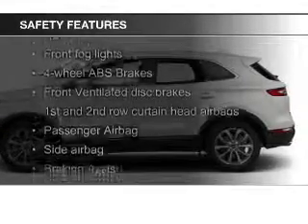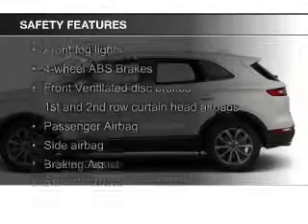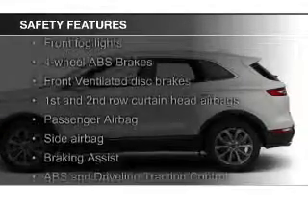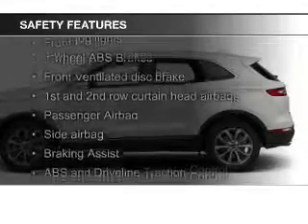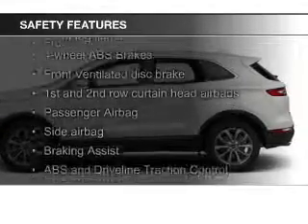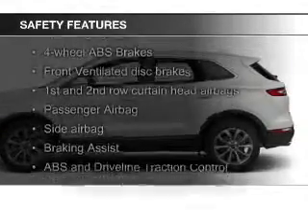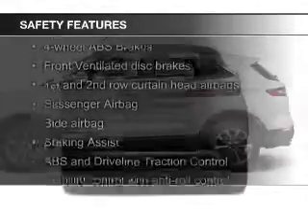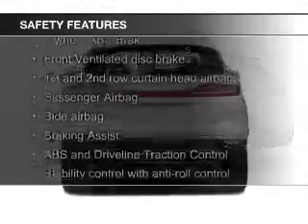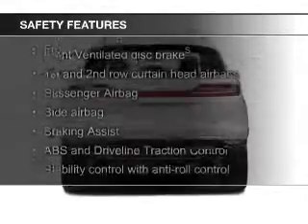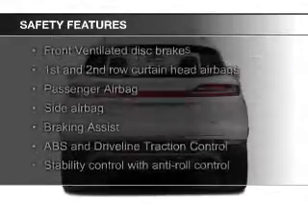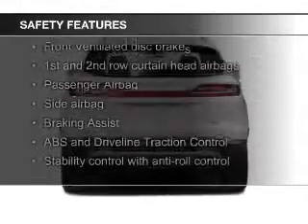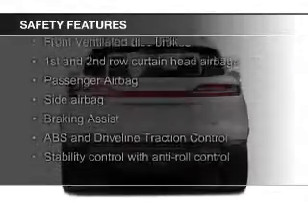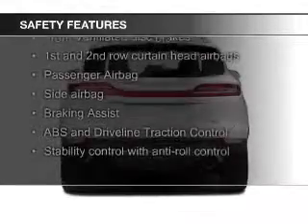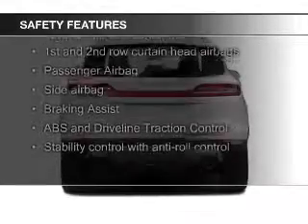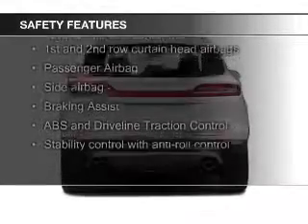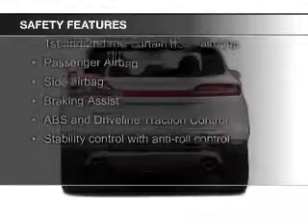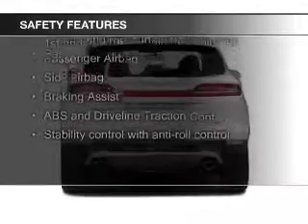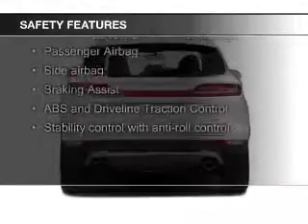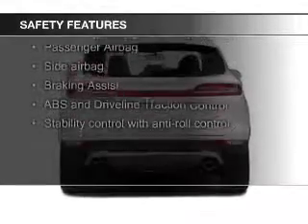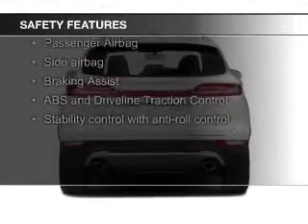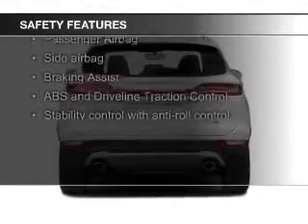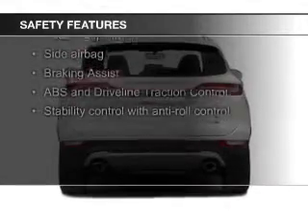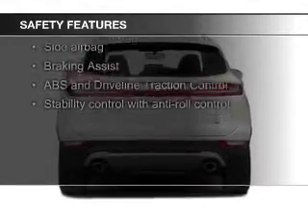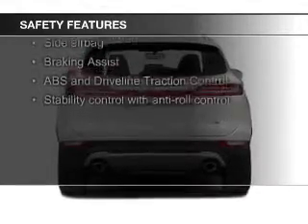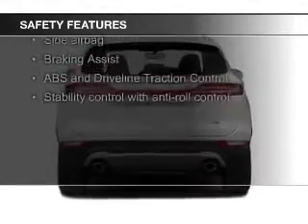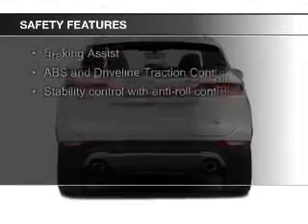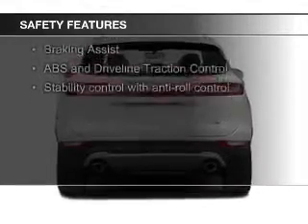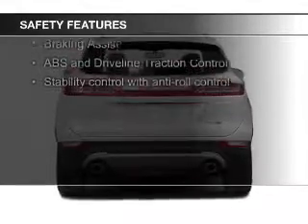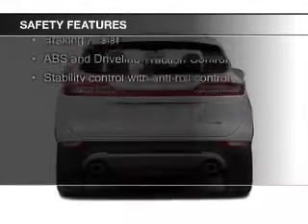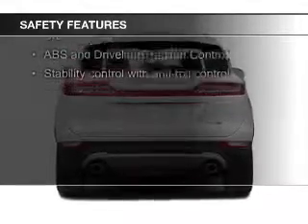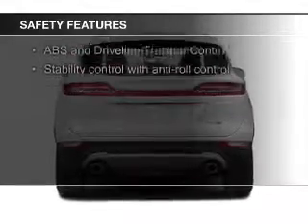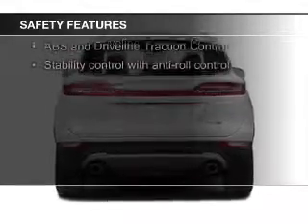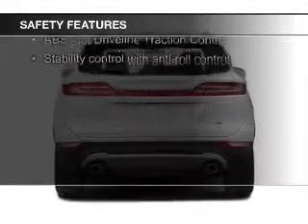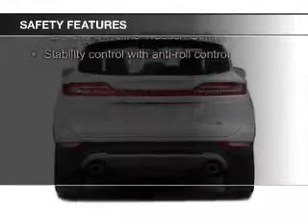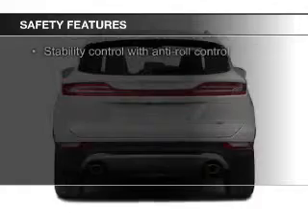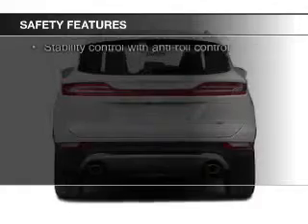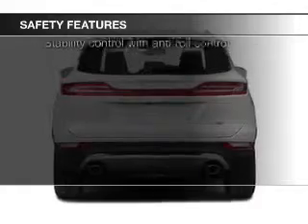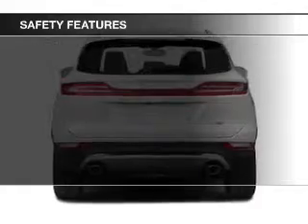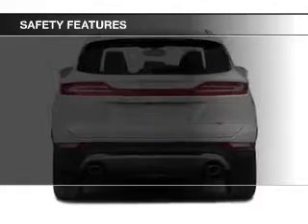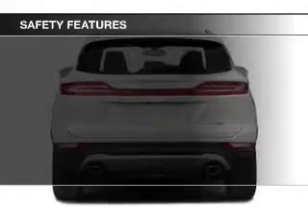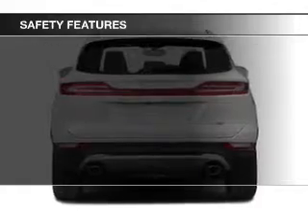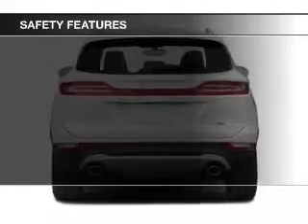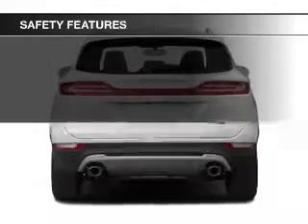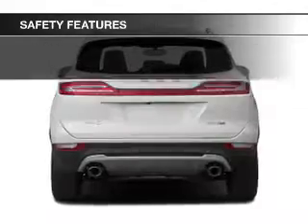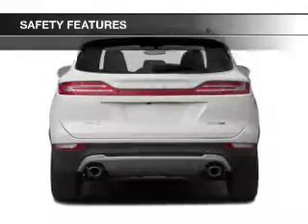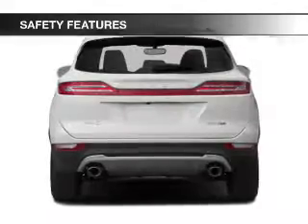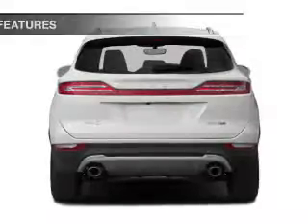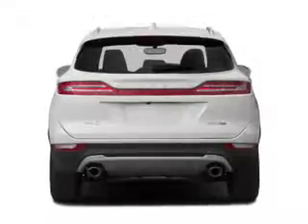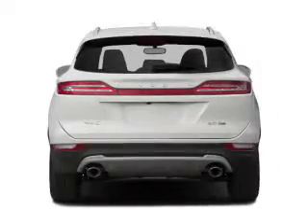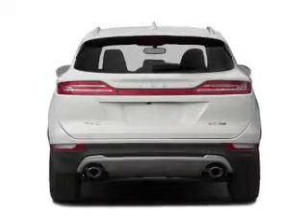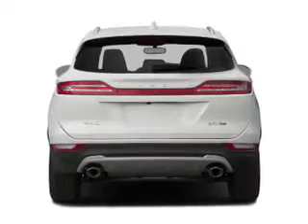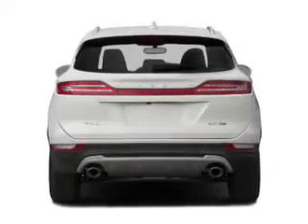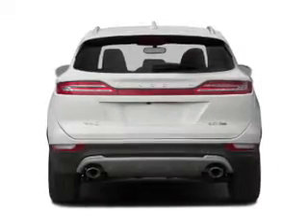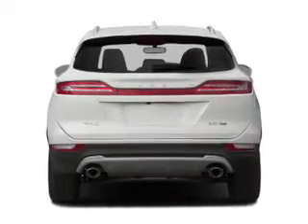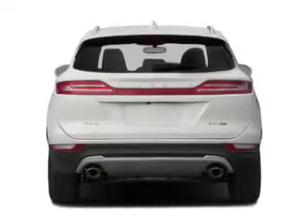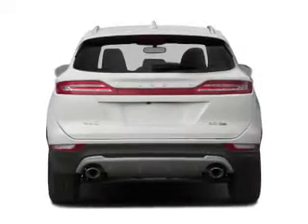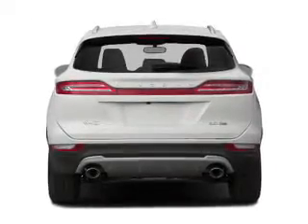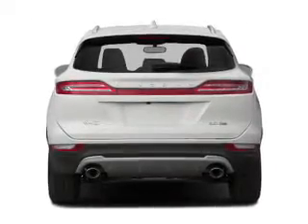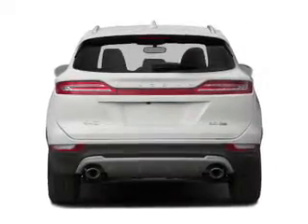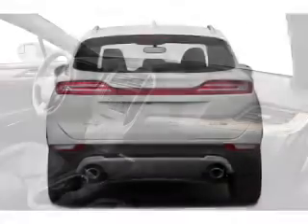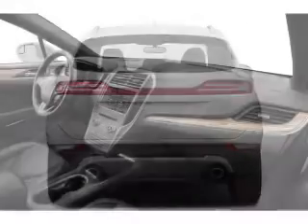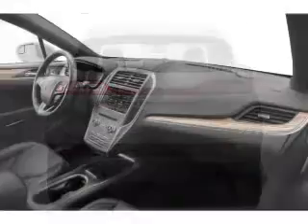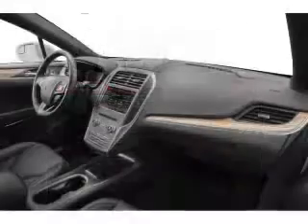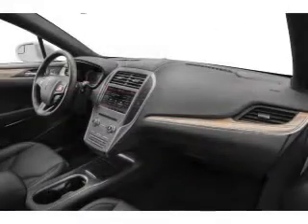Safety was made a priority with these features: a backup camera, fog lights, curtain head airbags, side airbags, independent suspension, and brake assist.